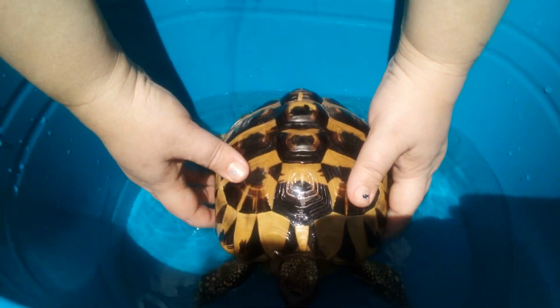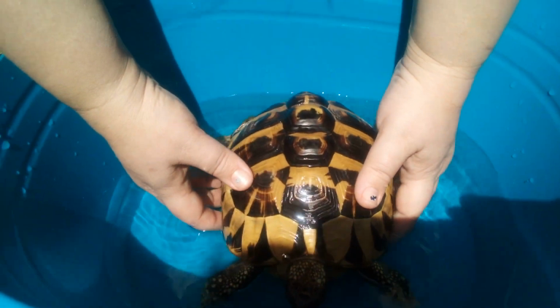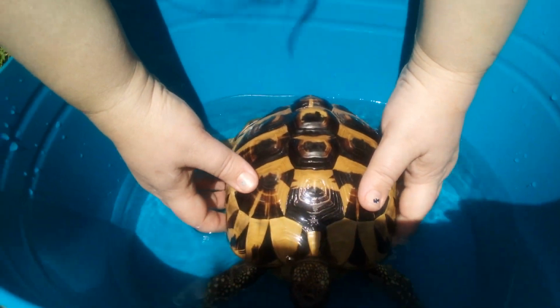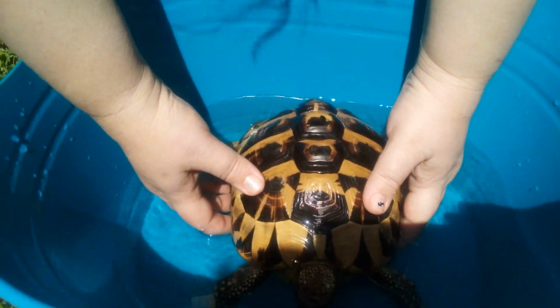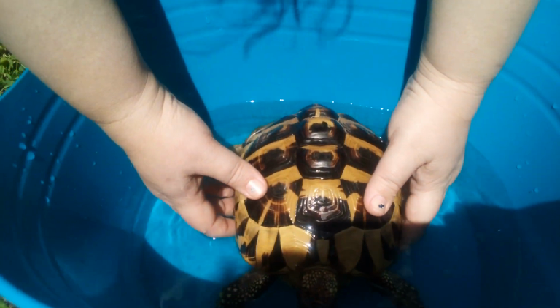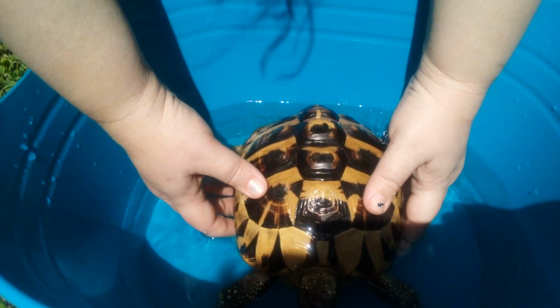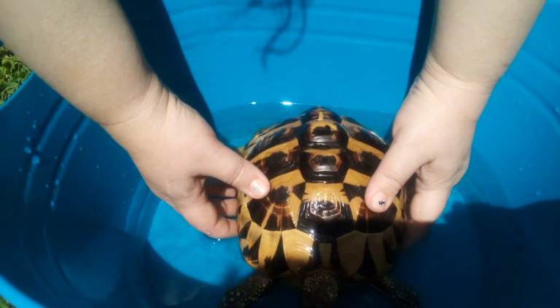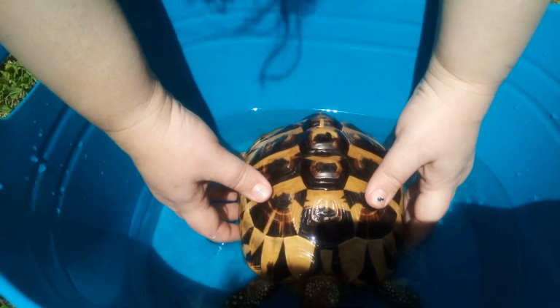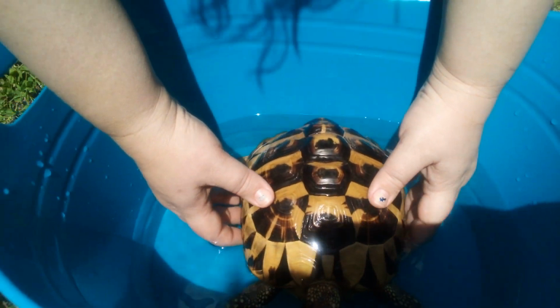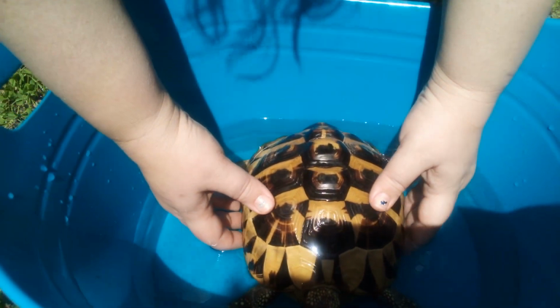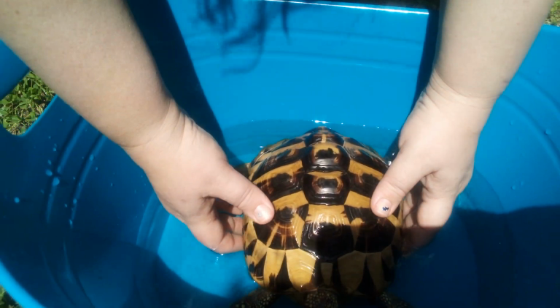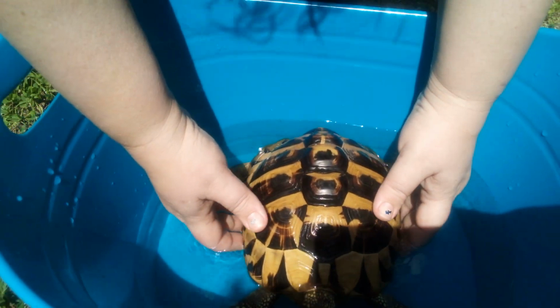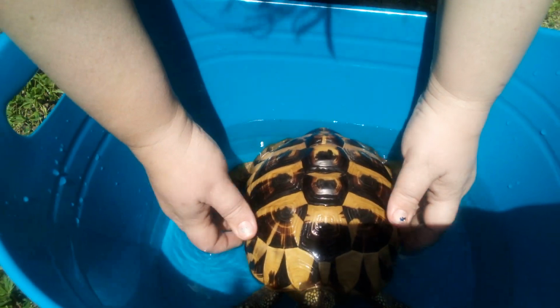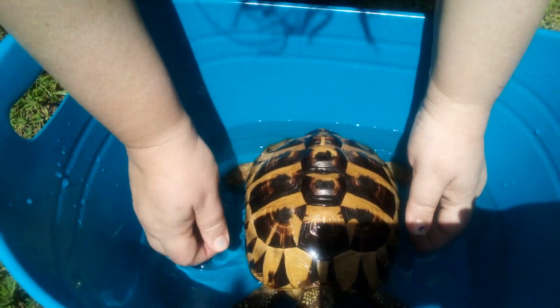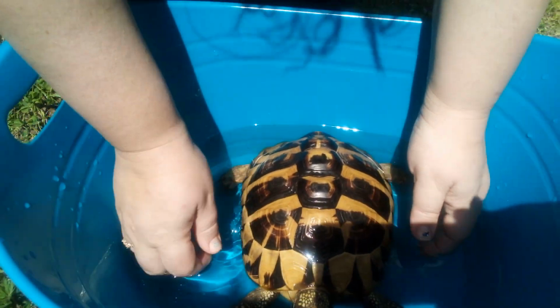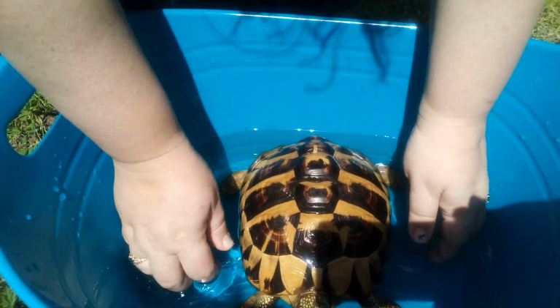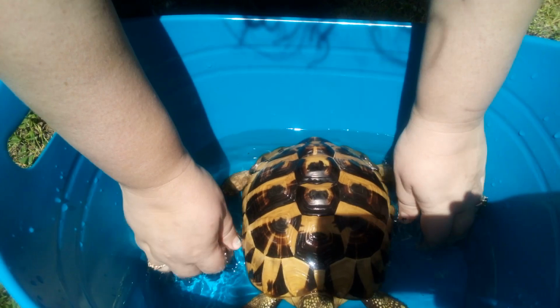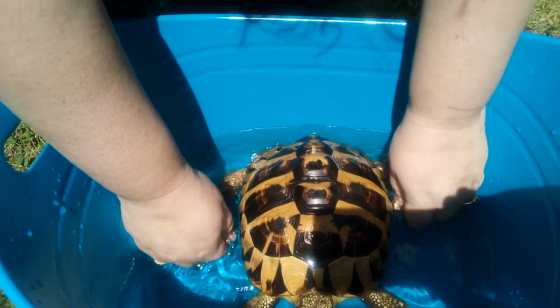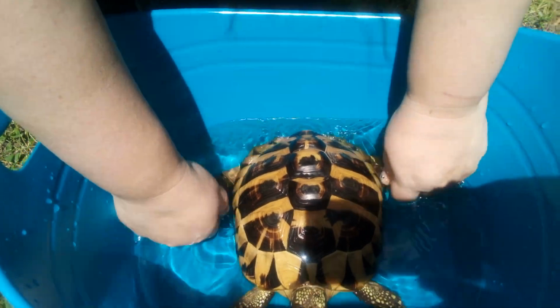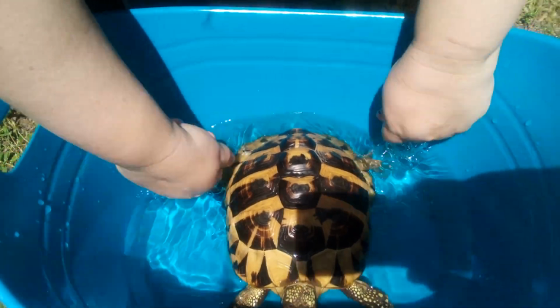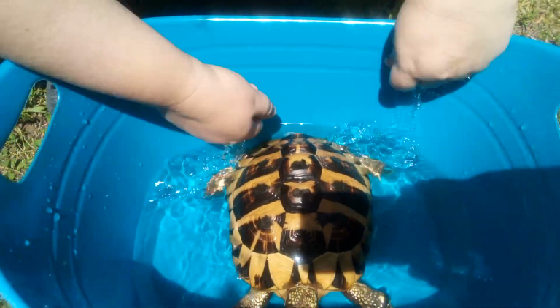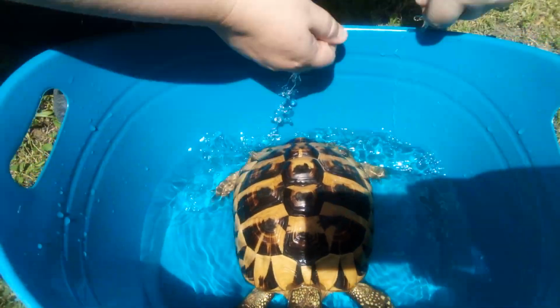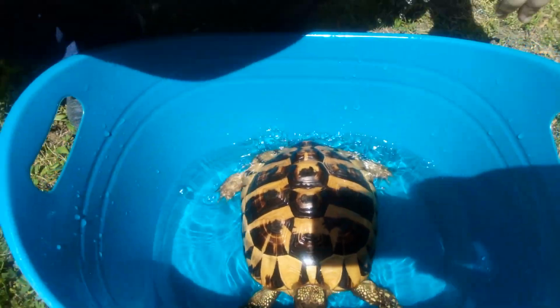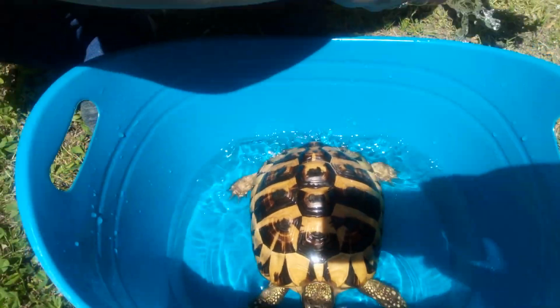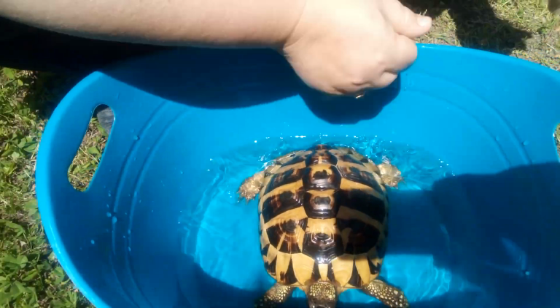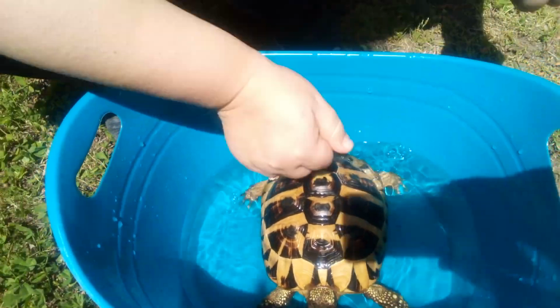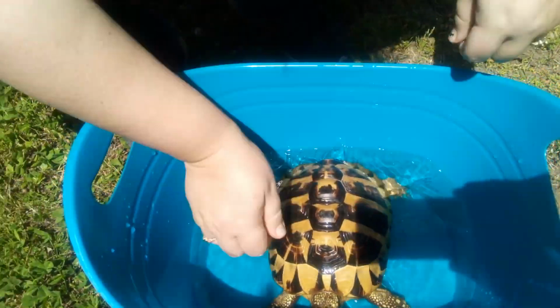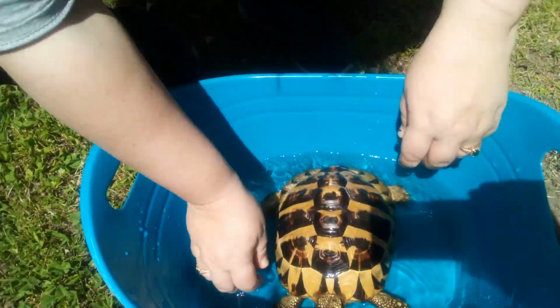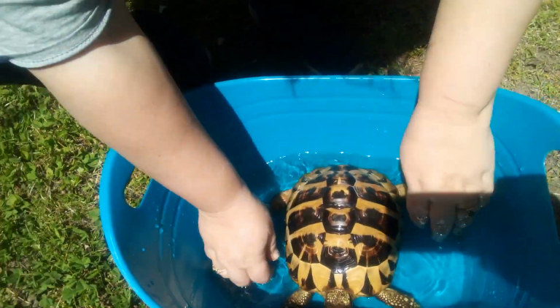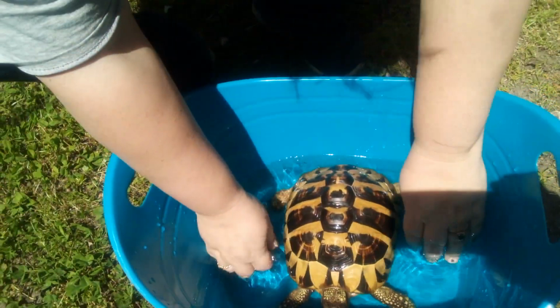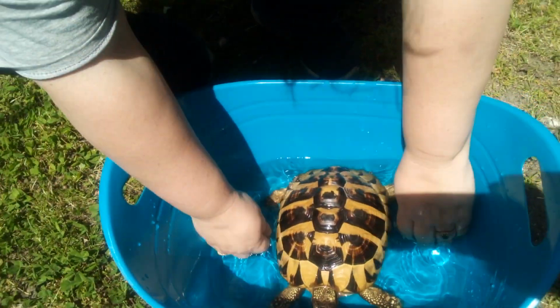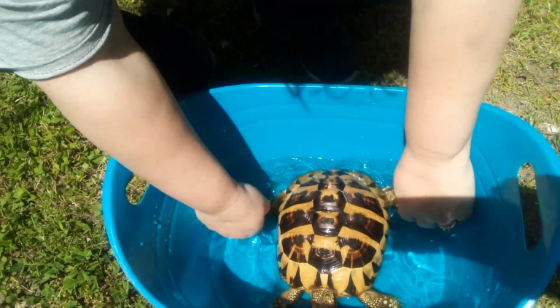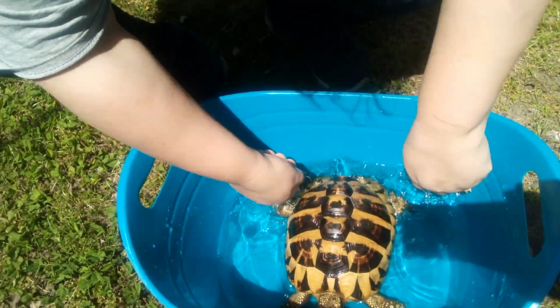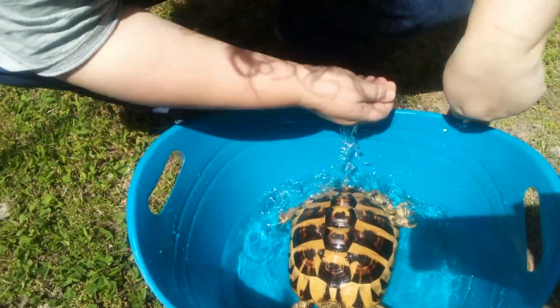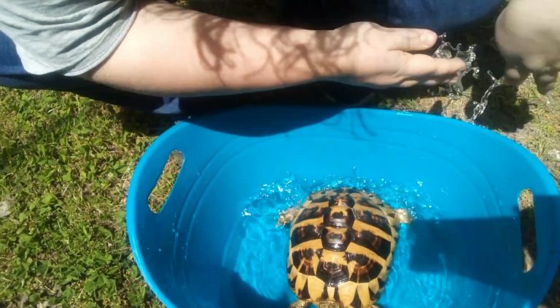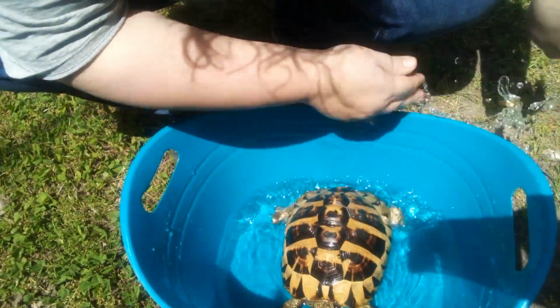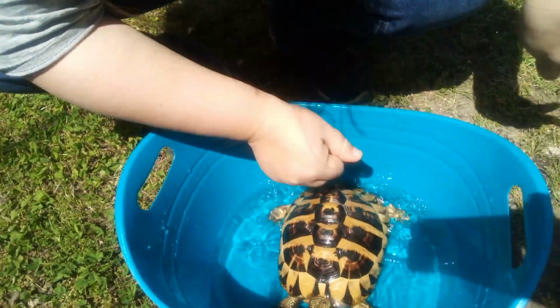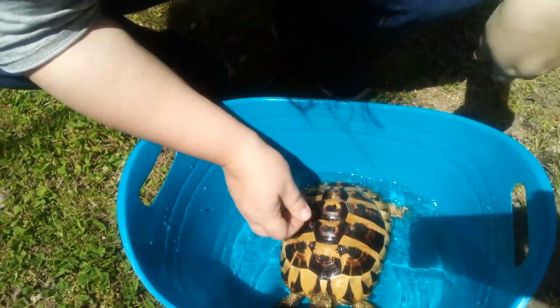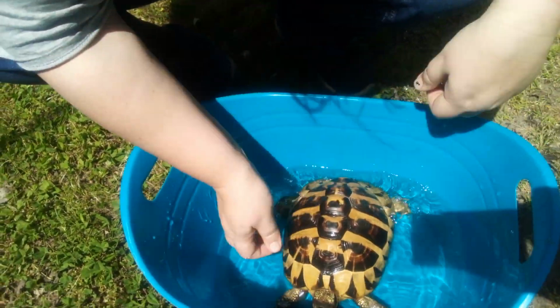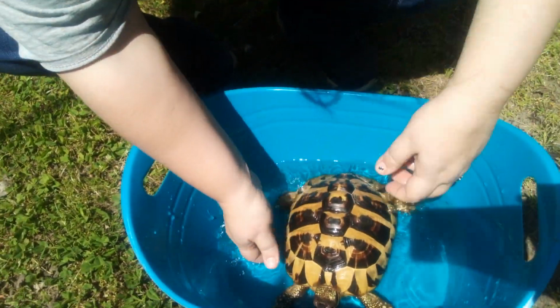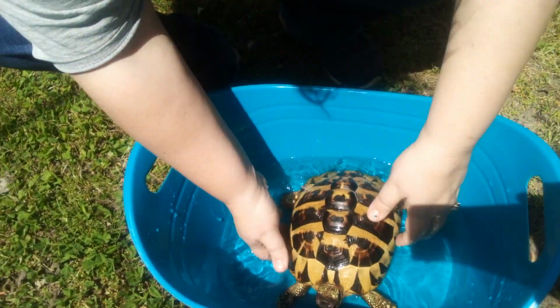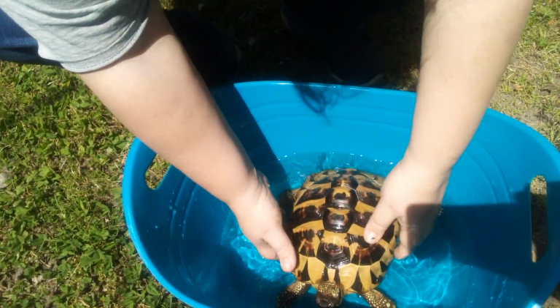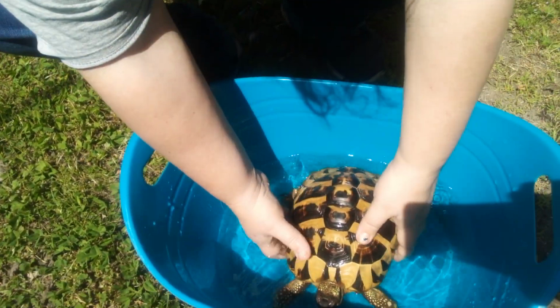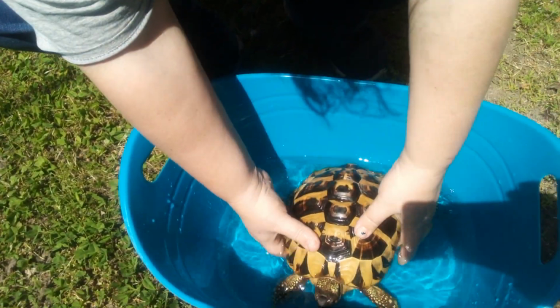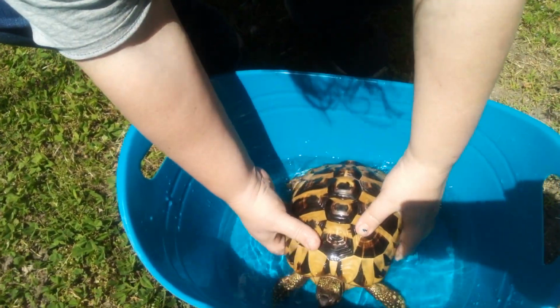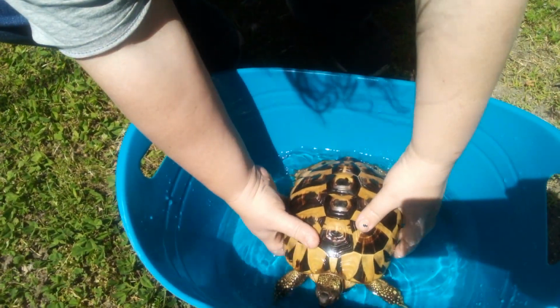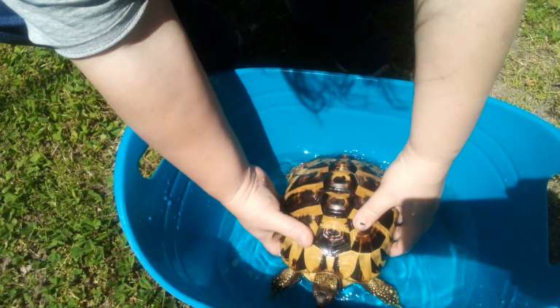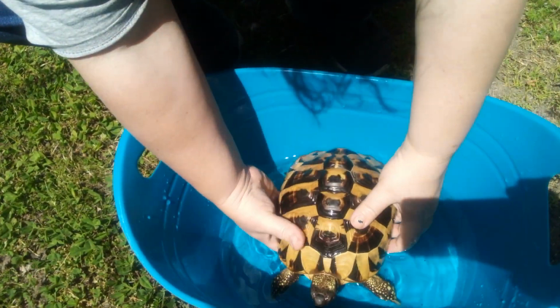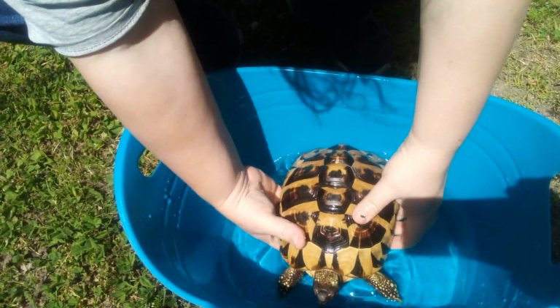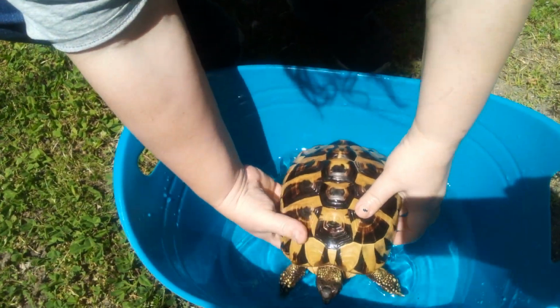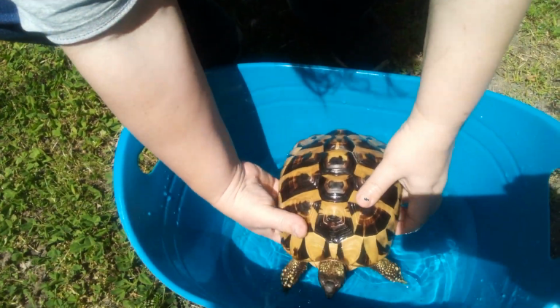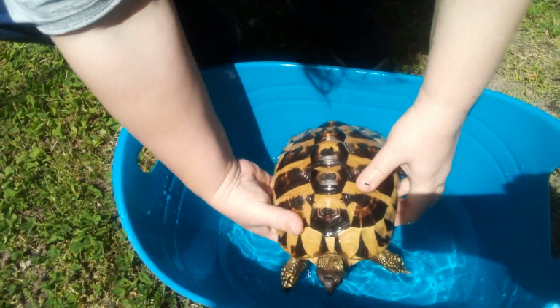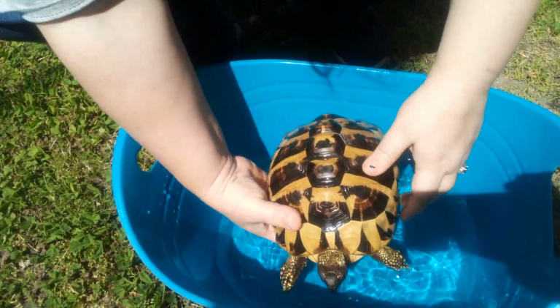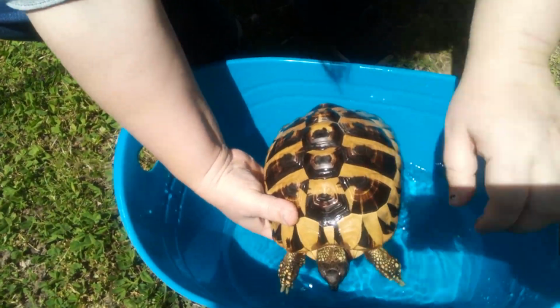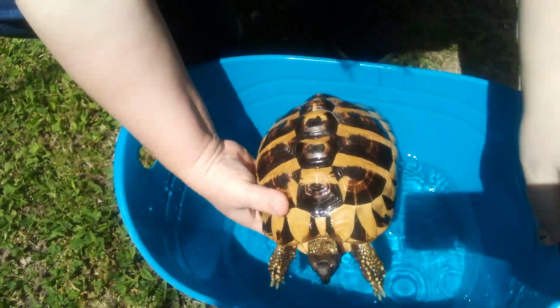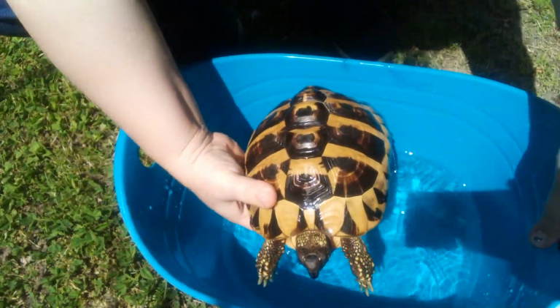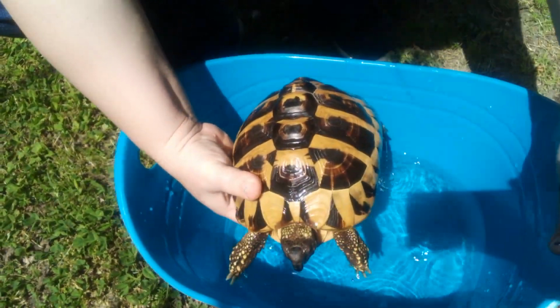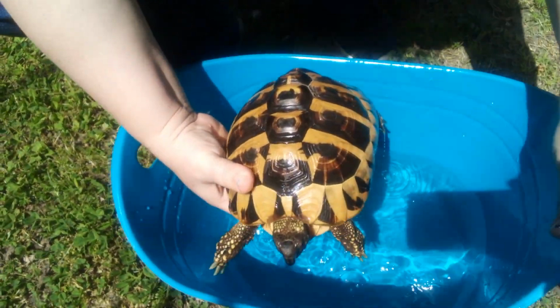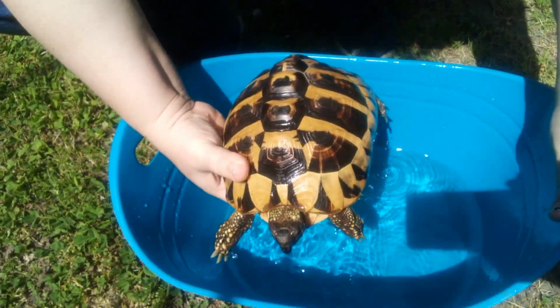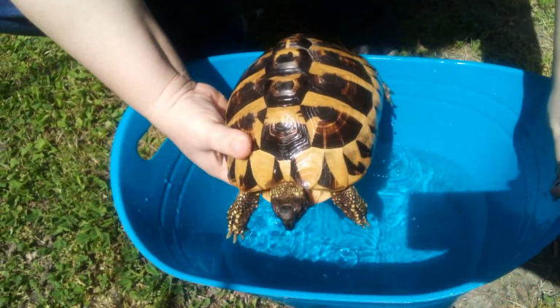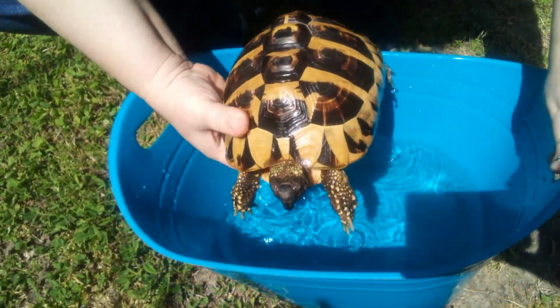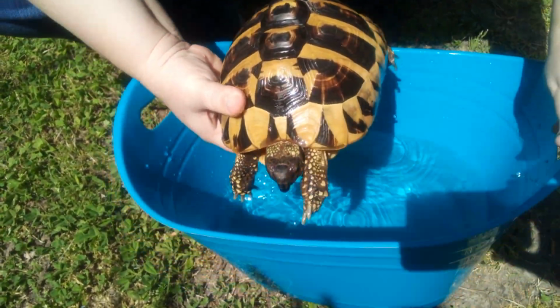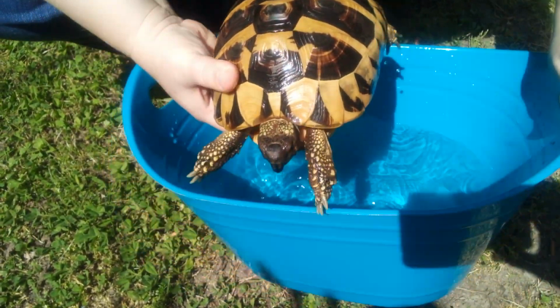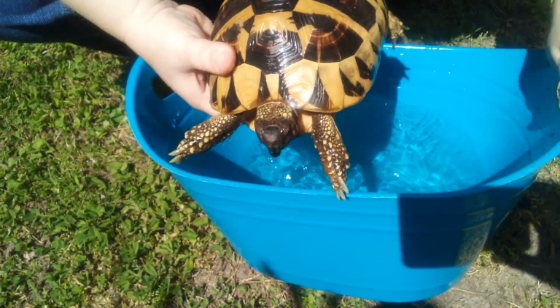Look at that pretty shell. Look how gorgeous that shell is. My goodness.